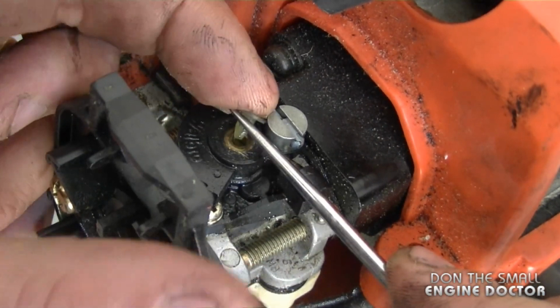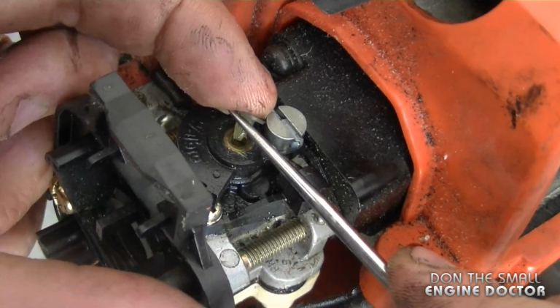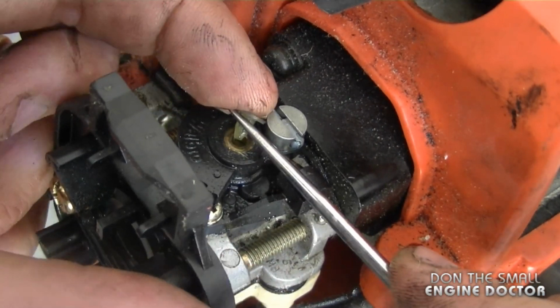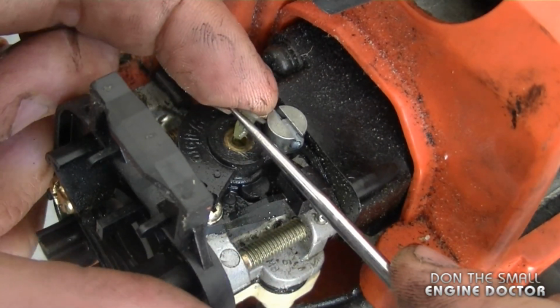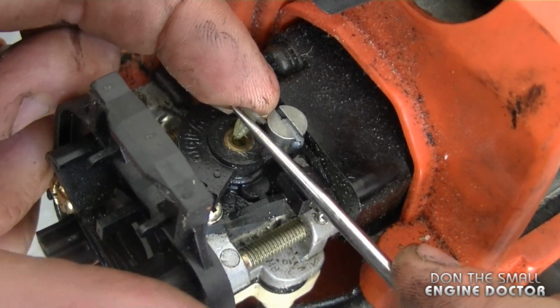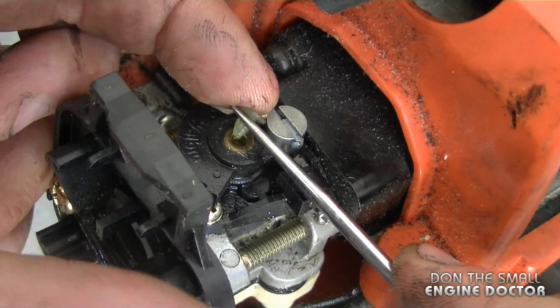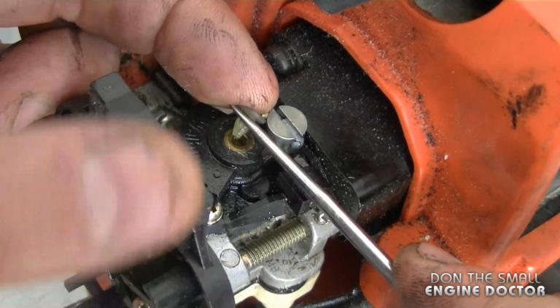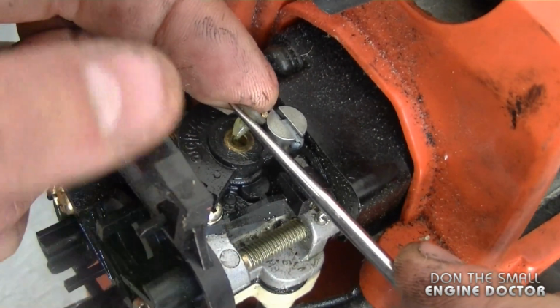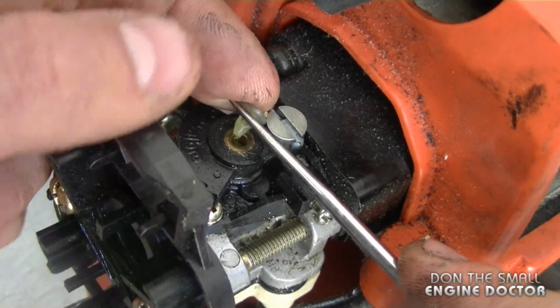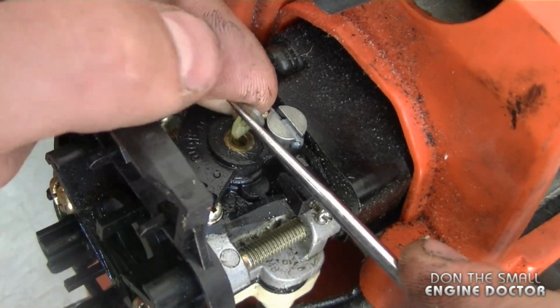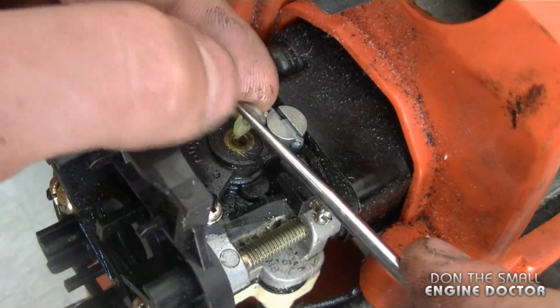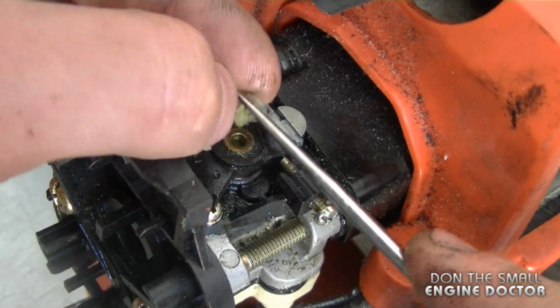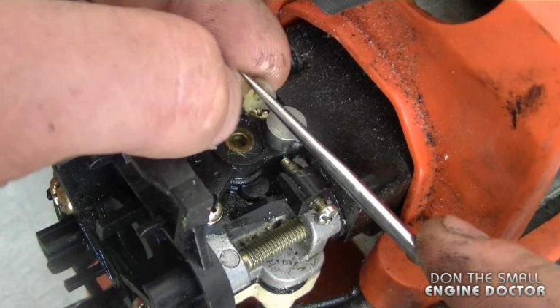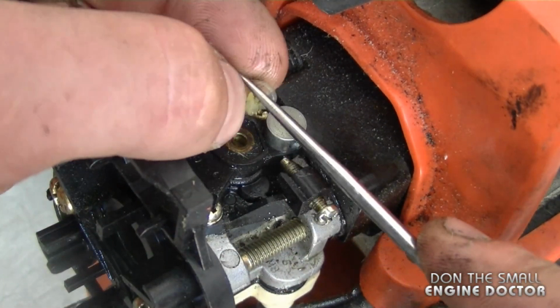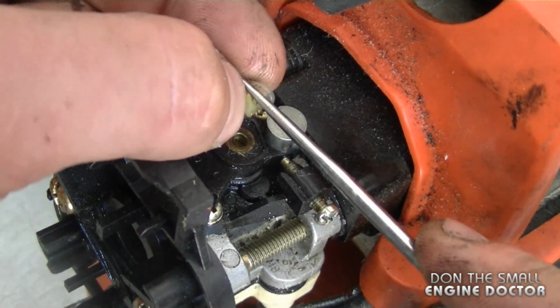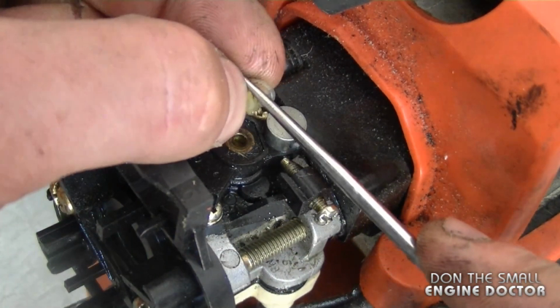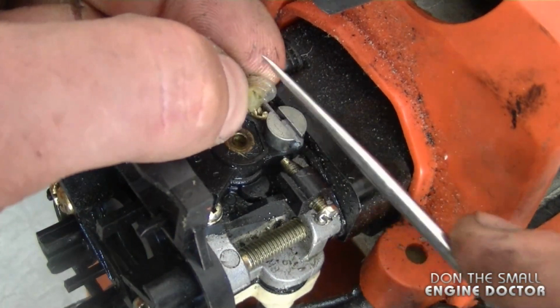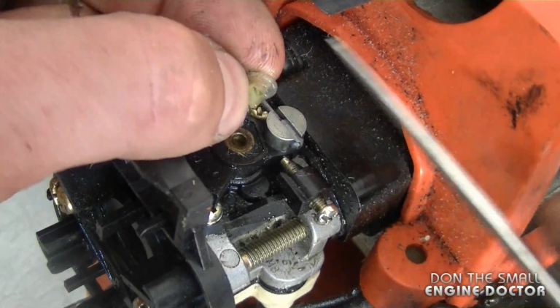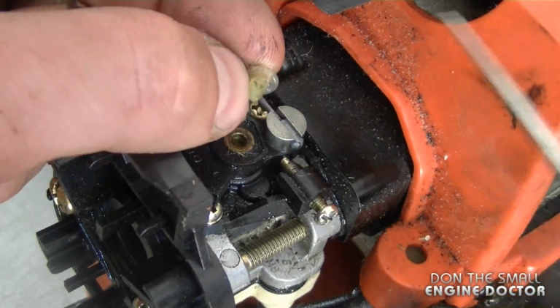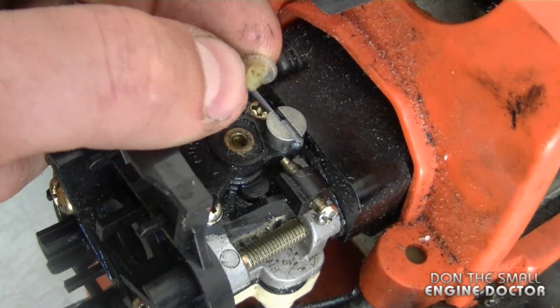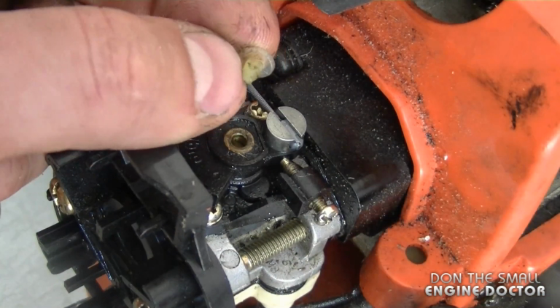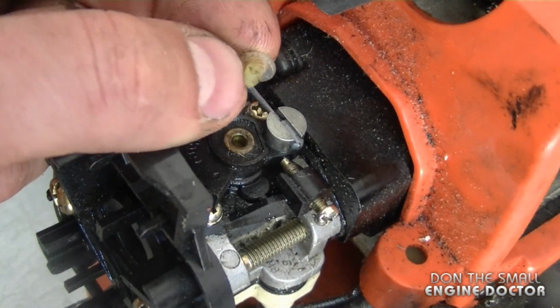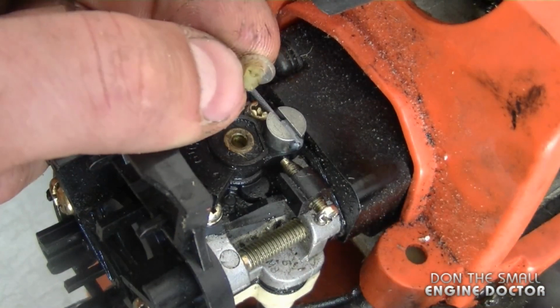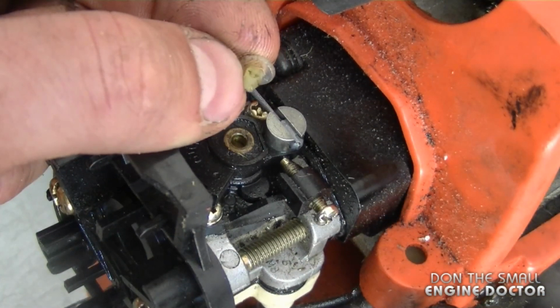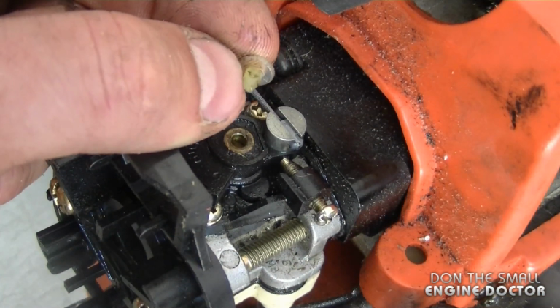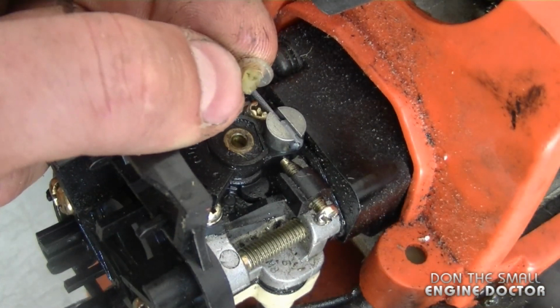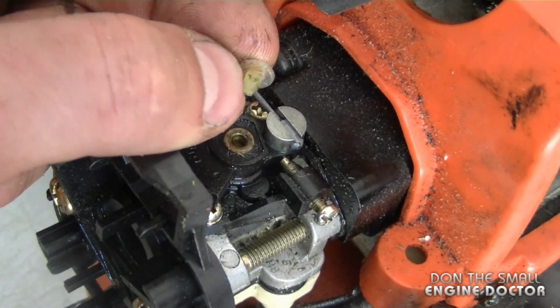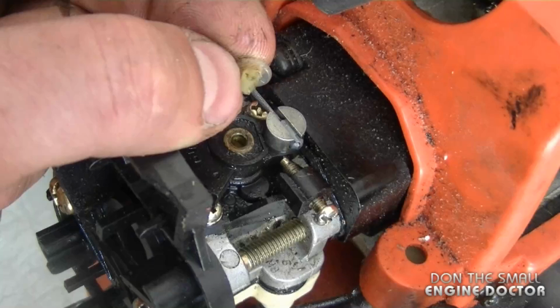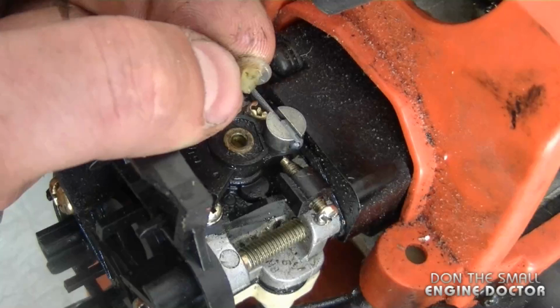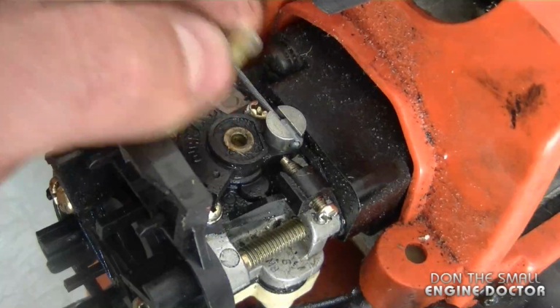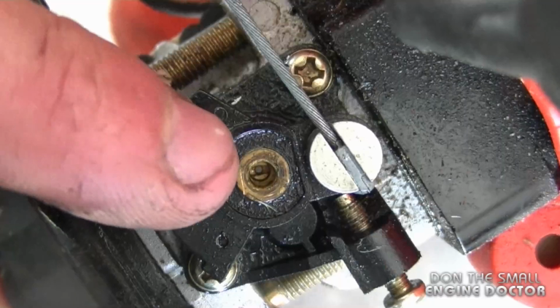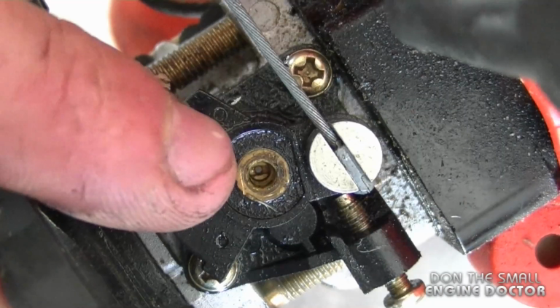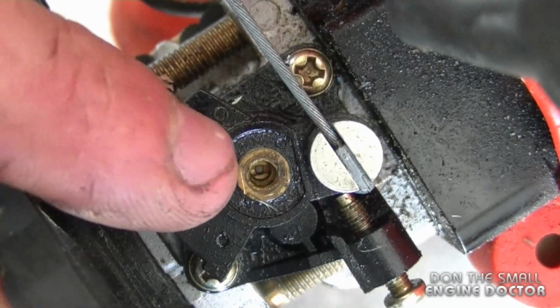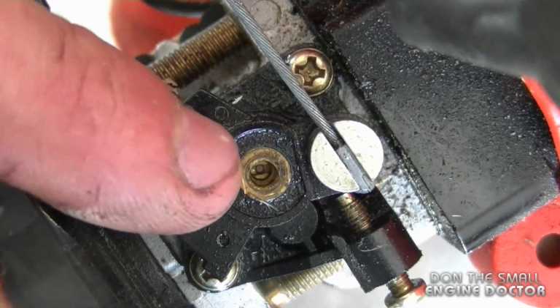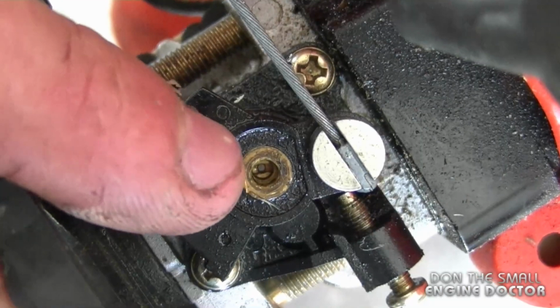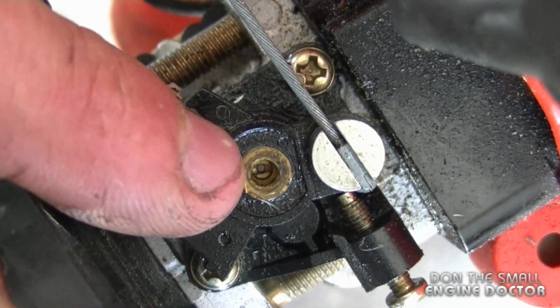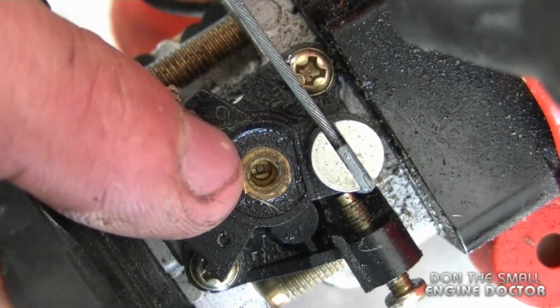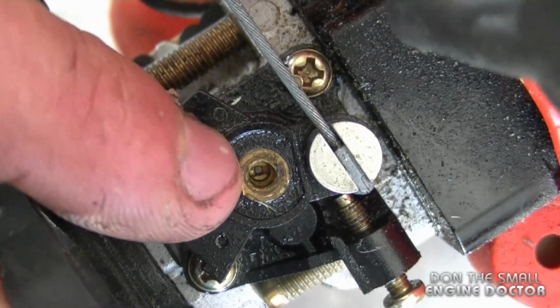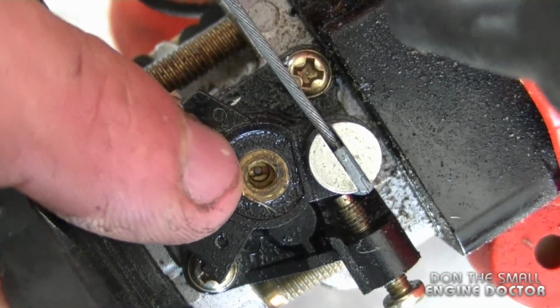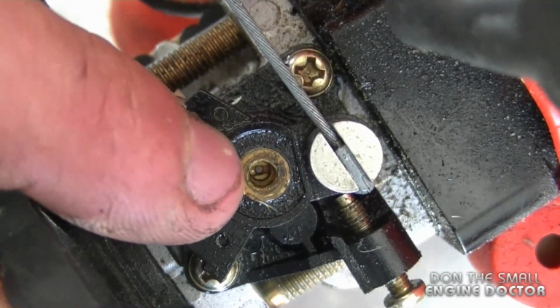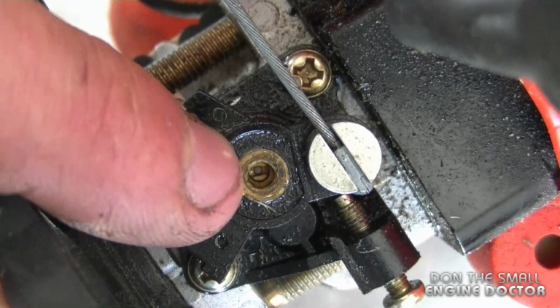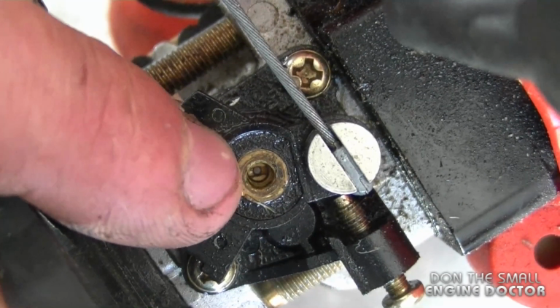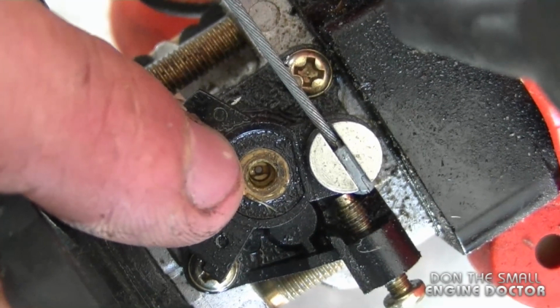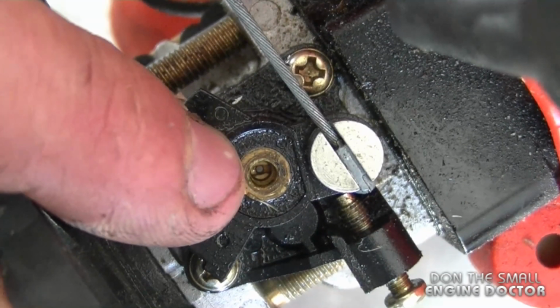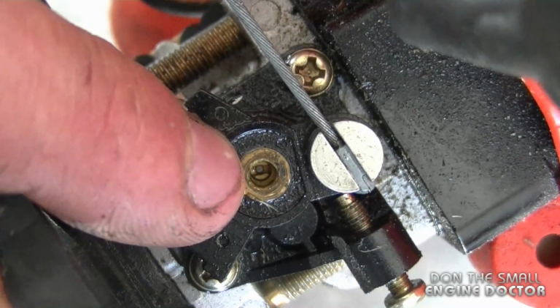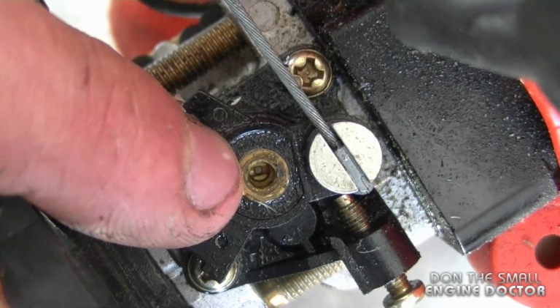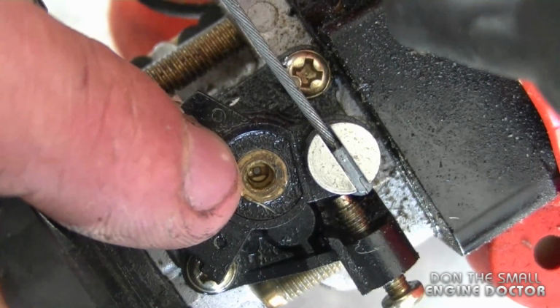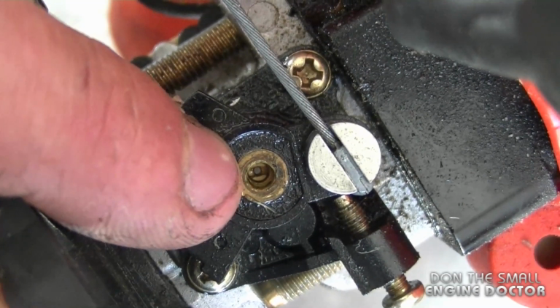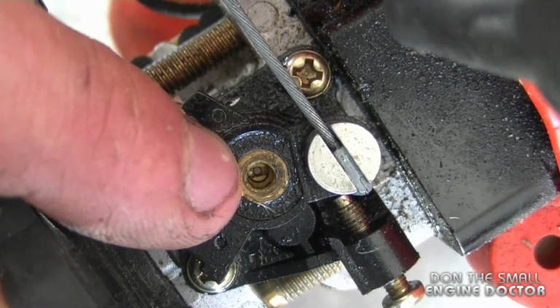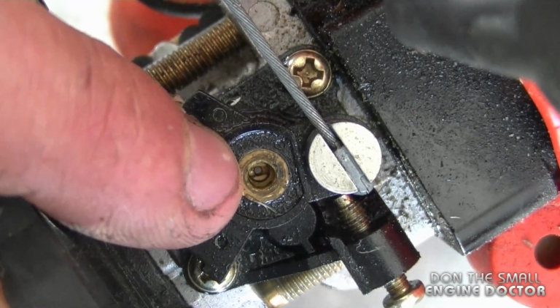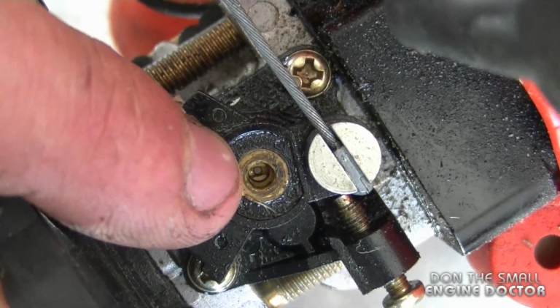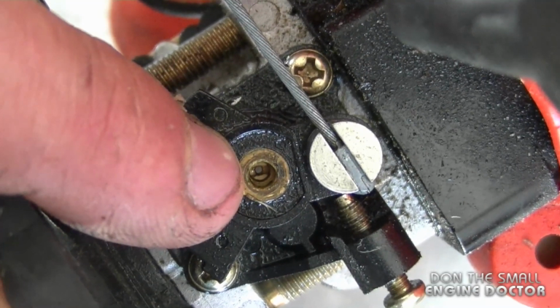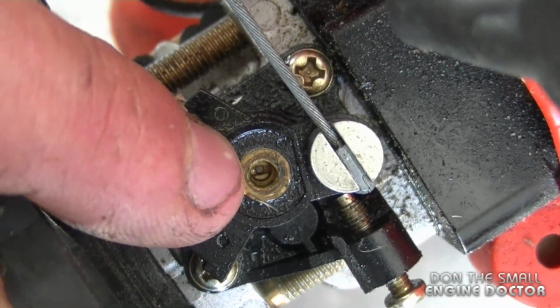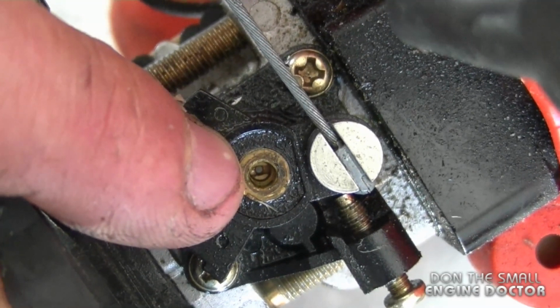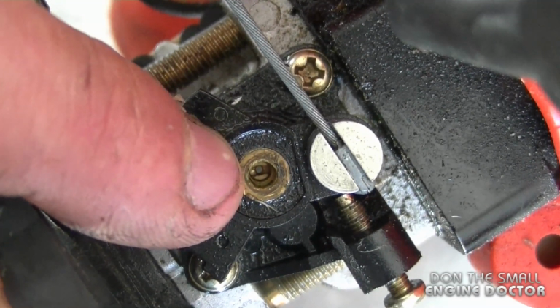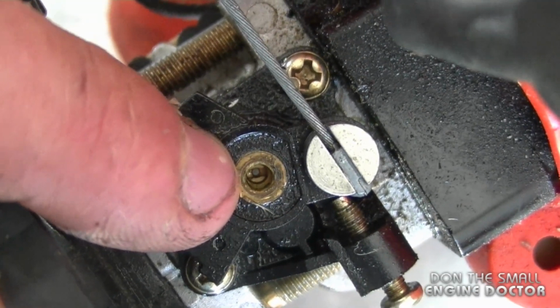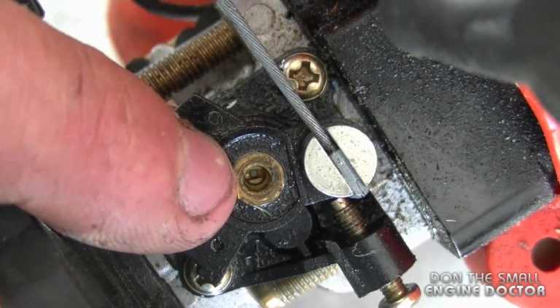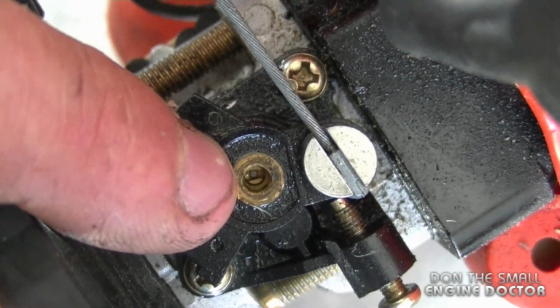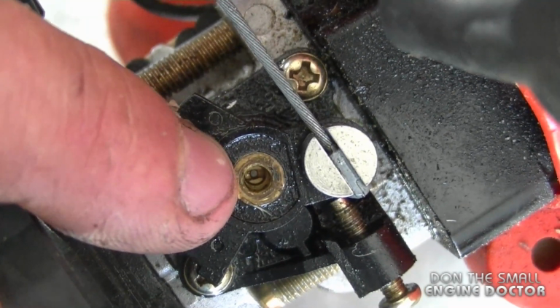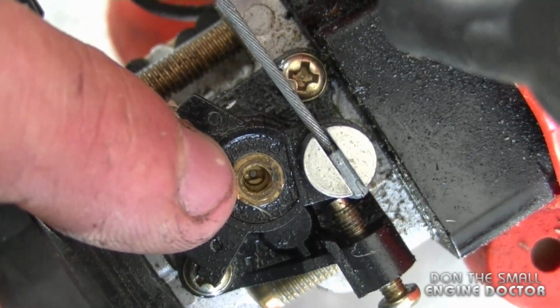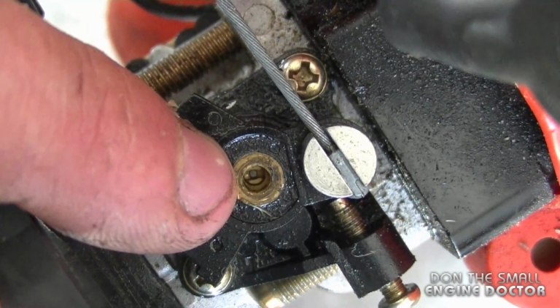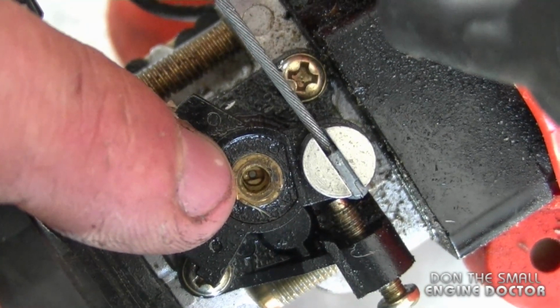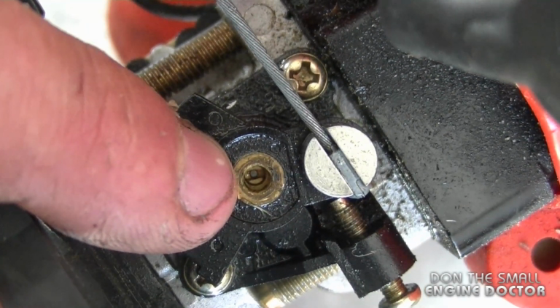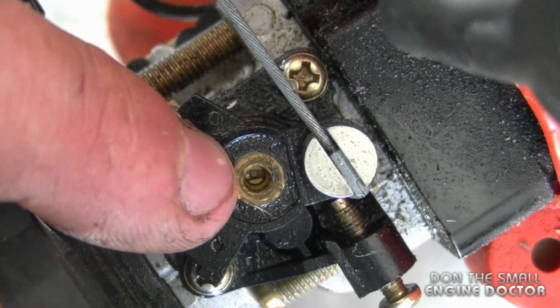So you just take the little plastic cap off — make sure you don't lose it. Now if you look inside you're going to see there's a slotted screw in there, and that's an adjustment screw.